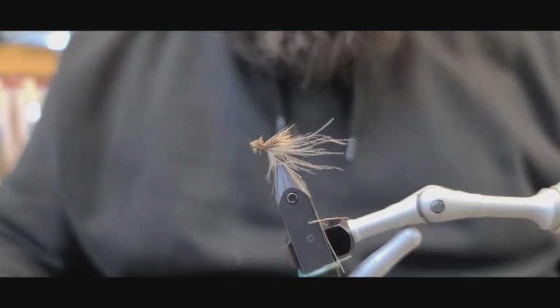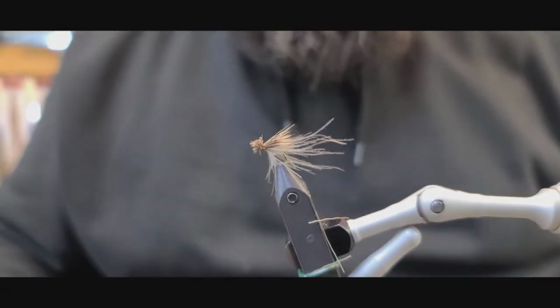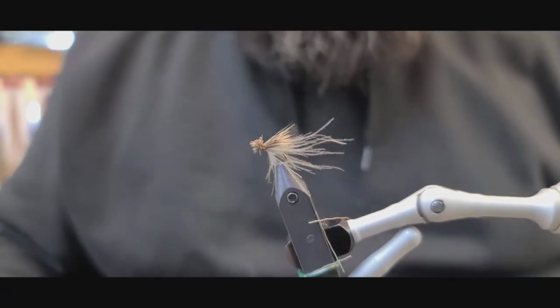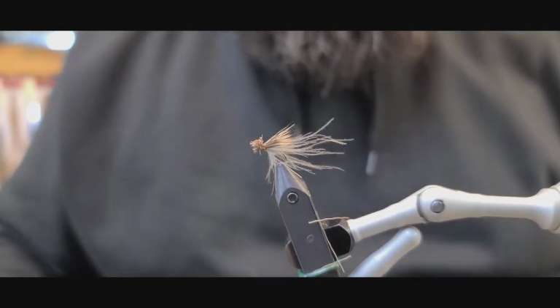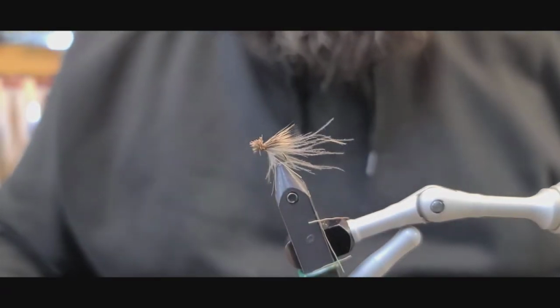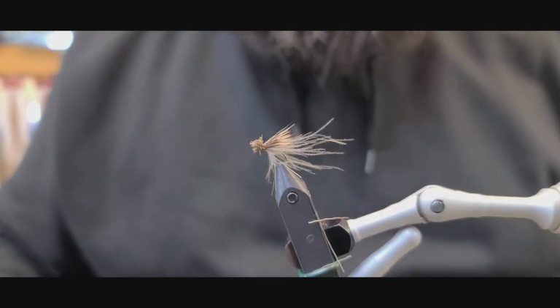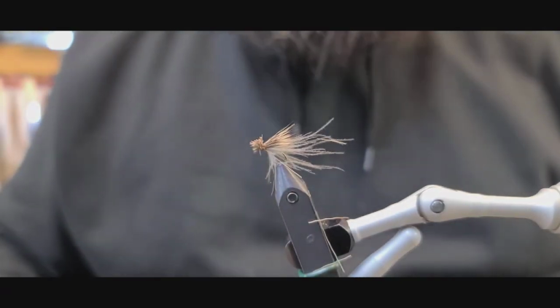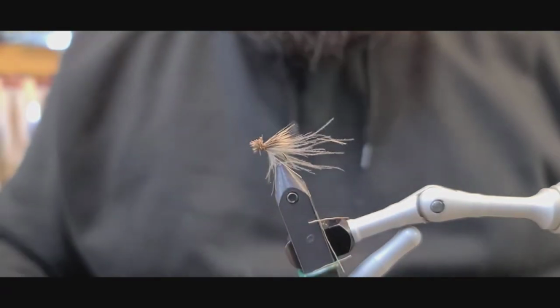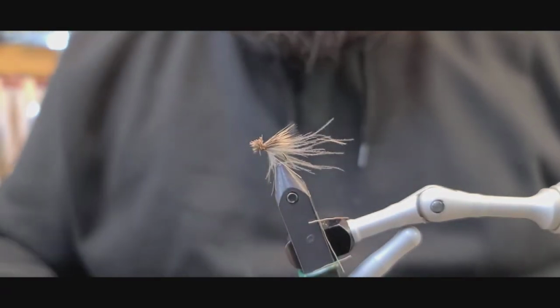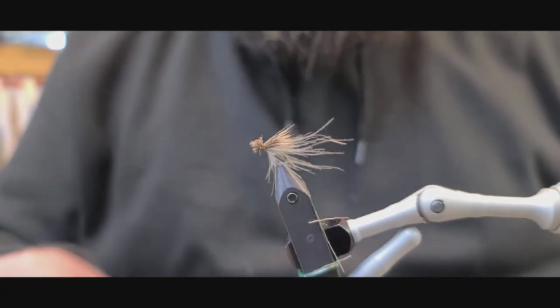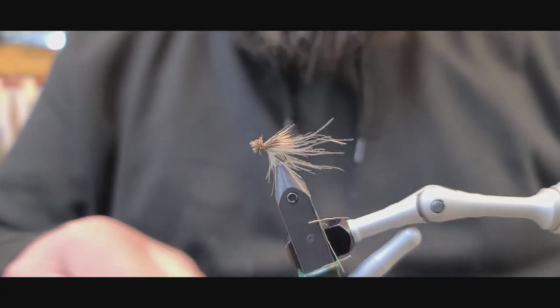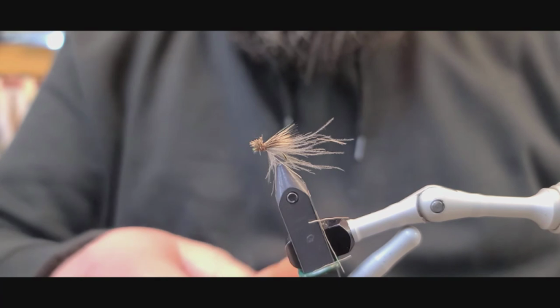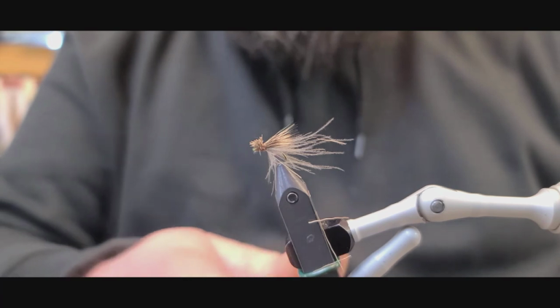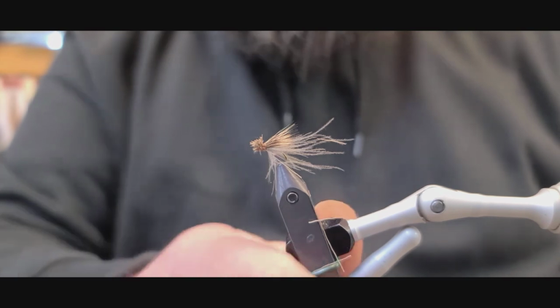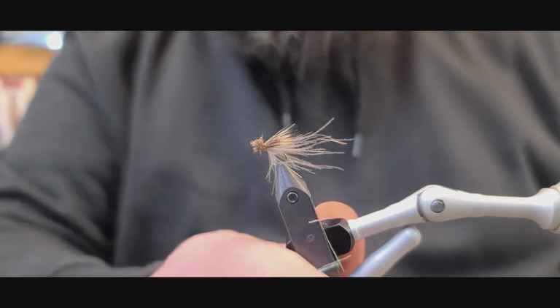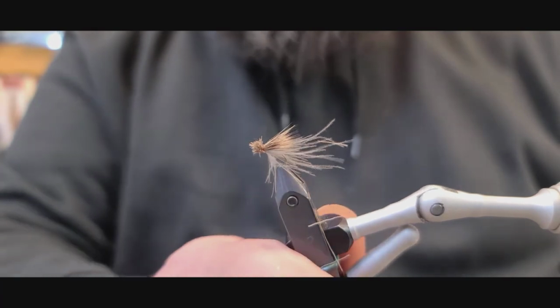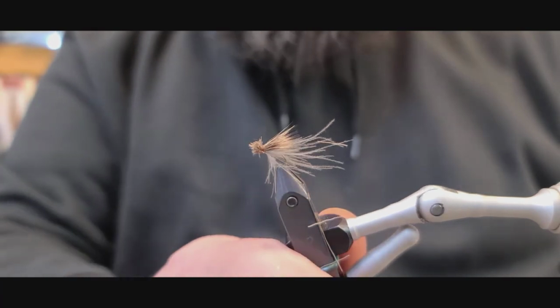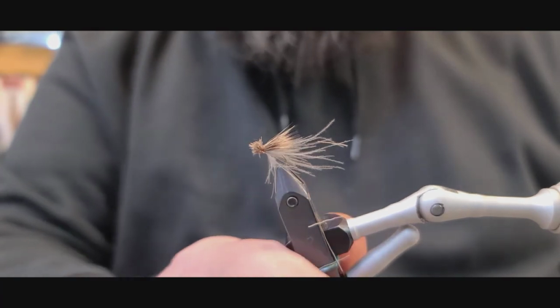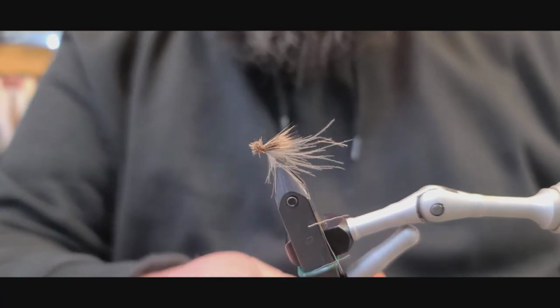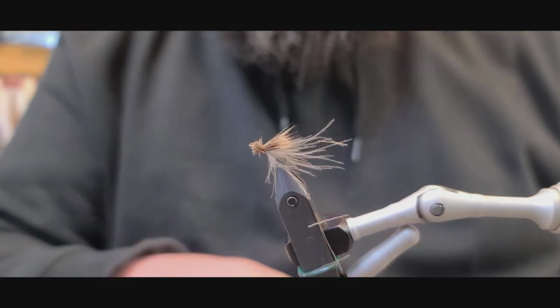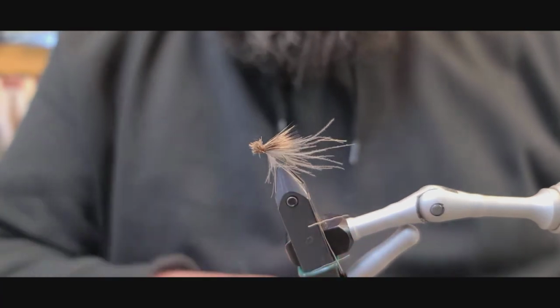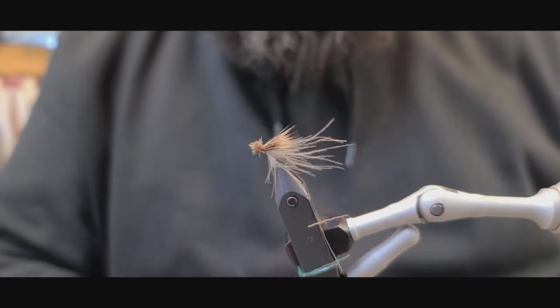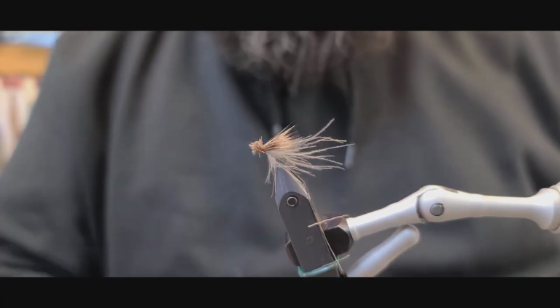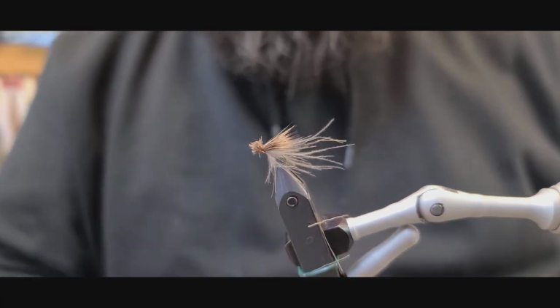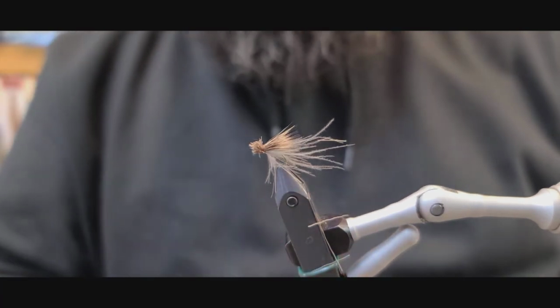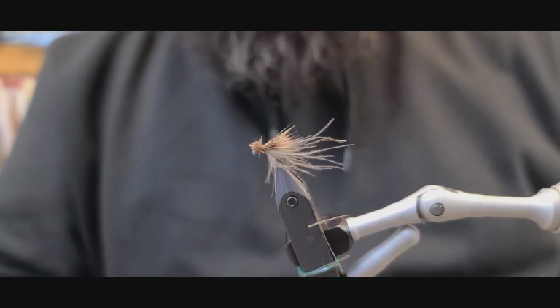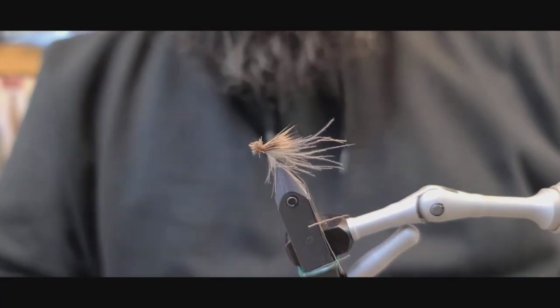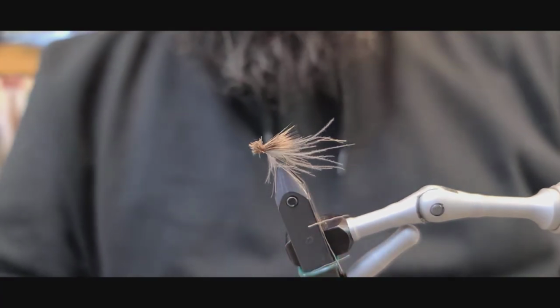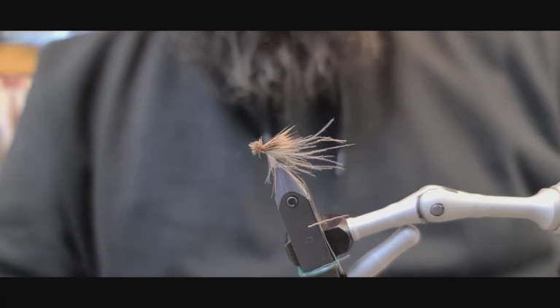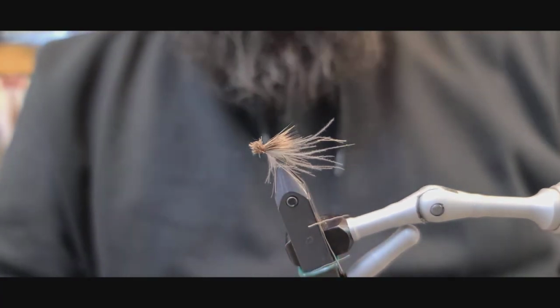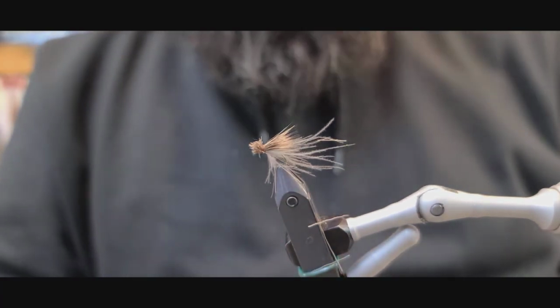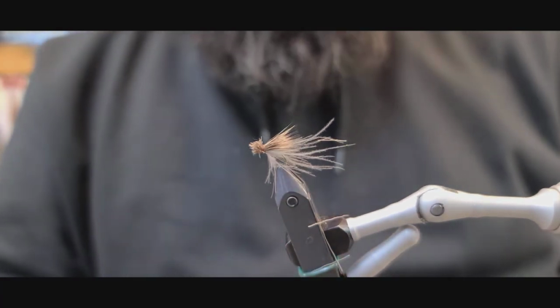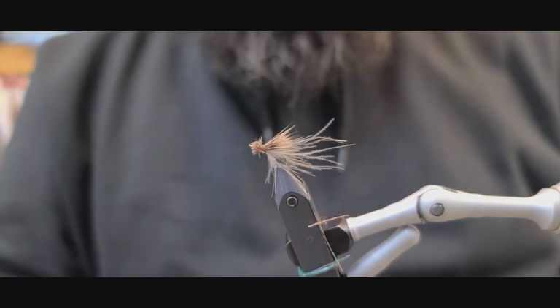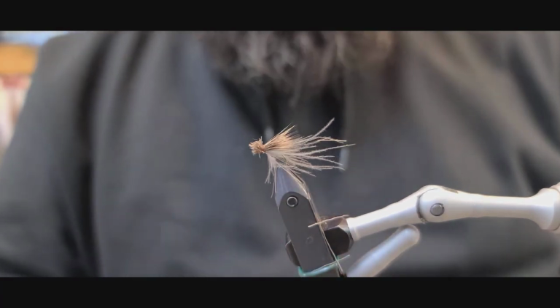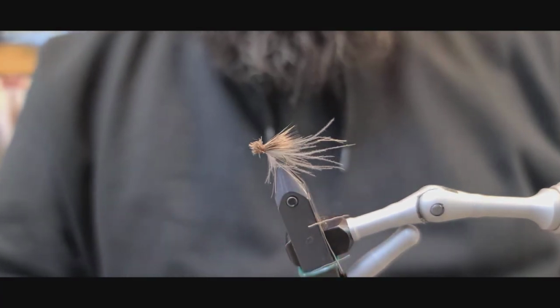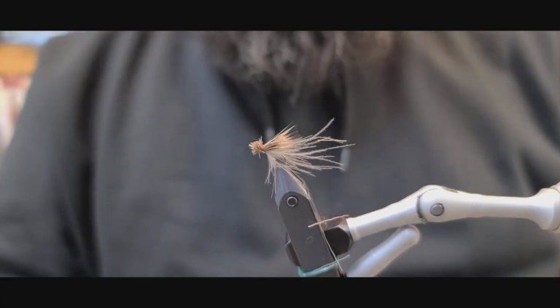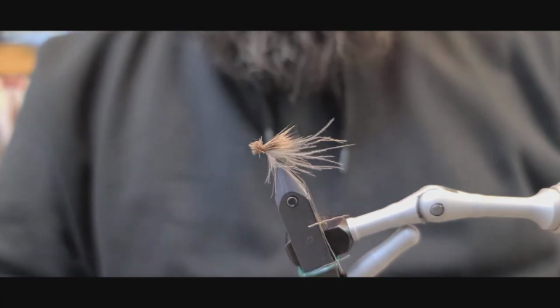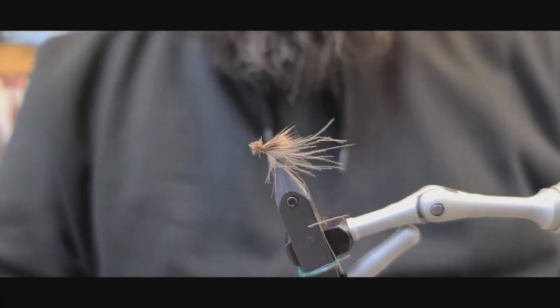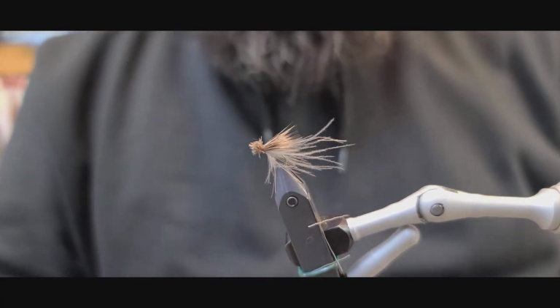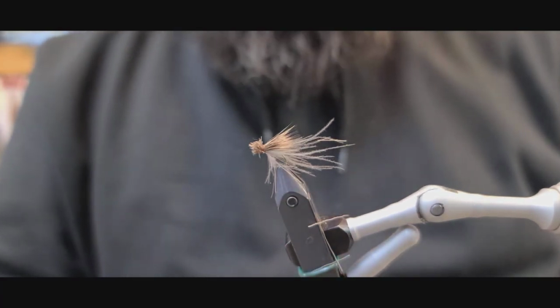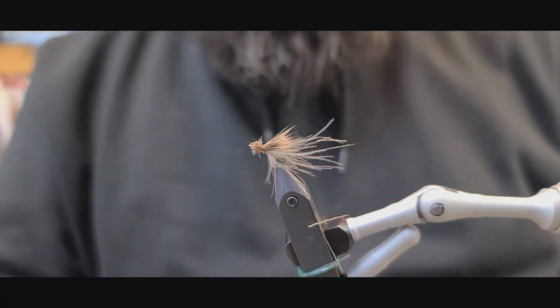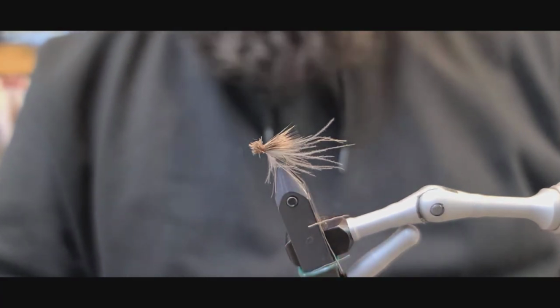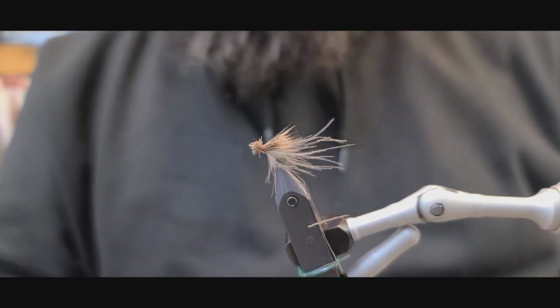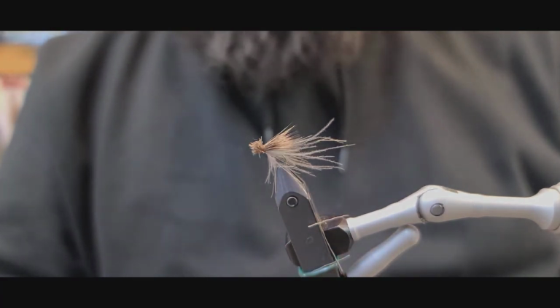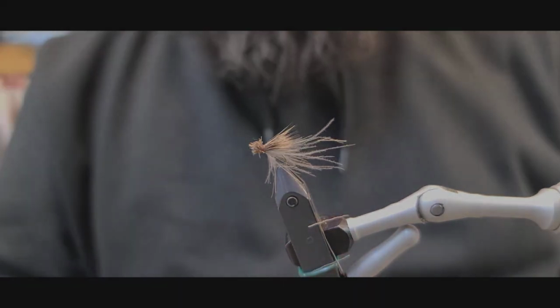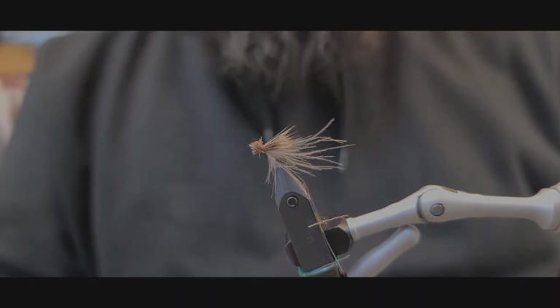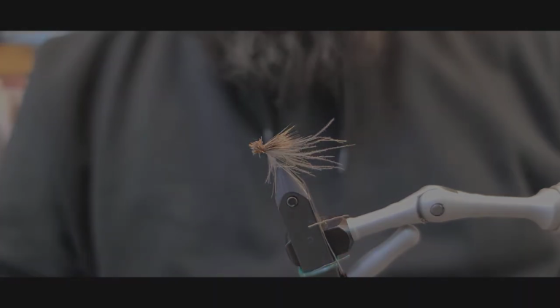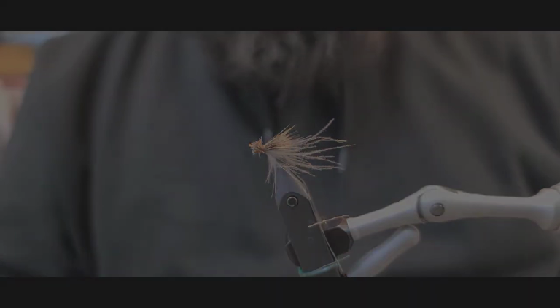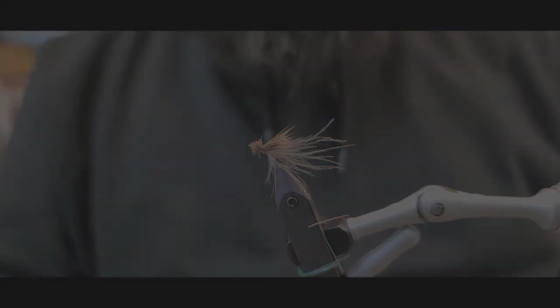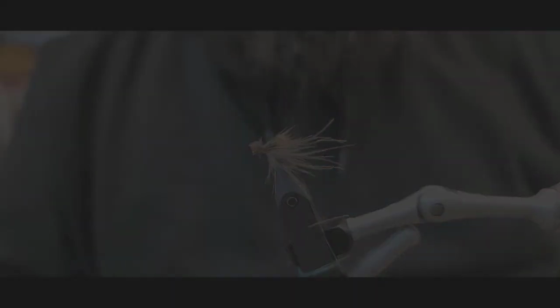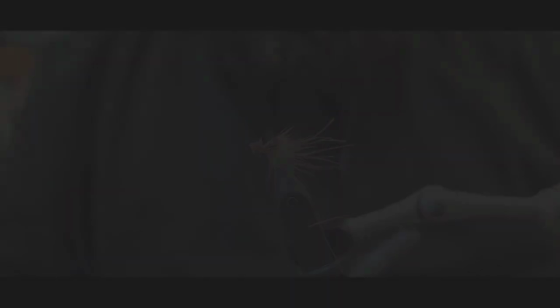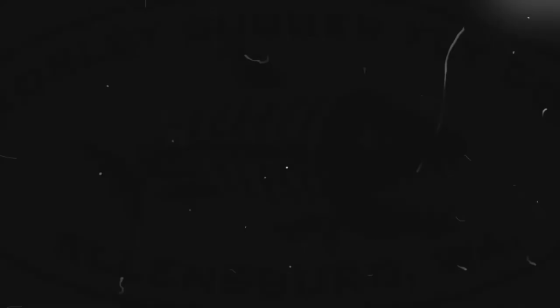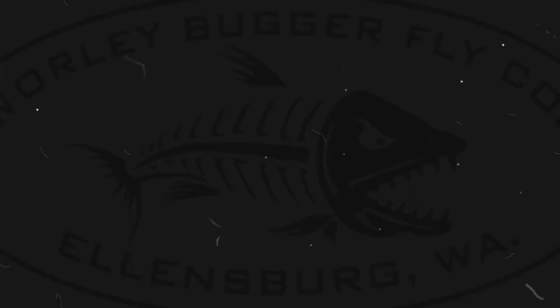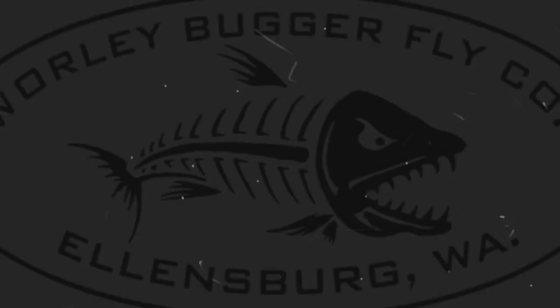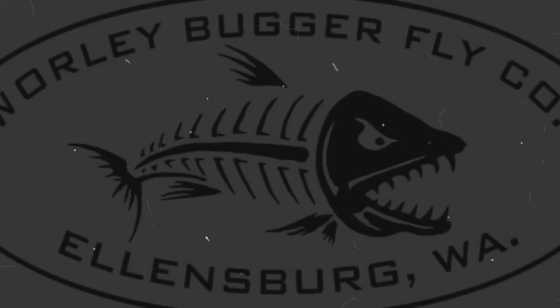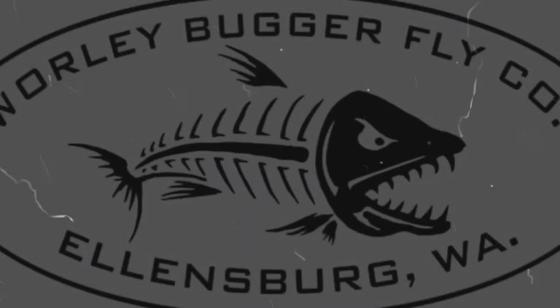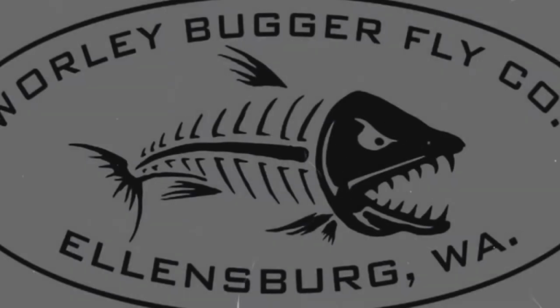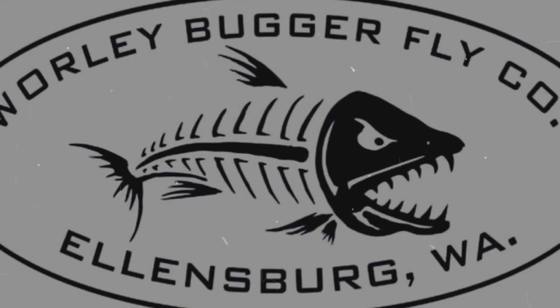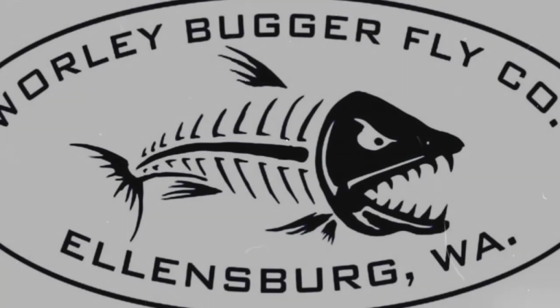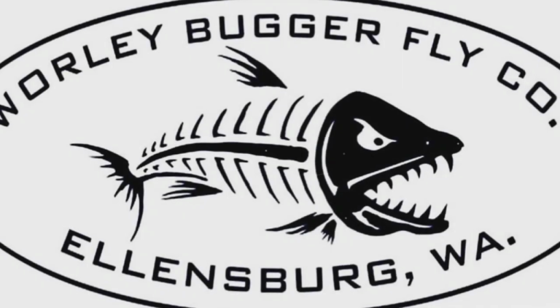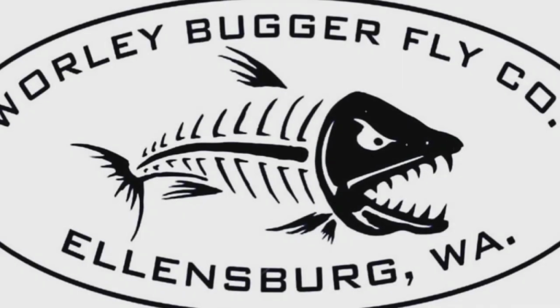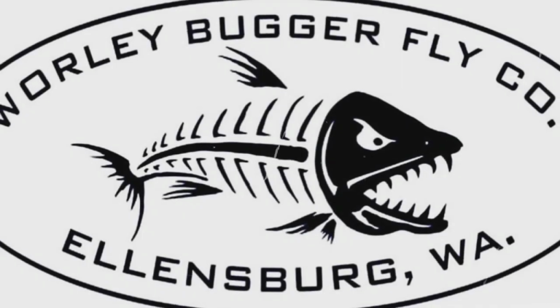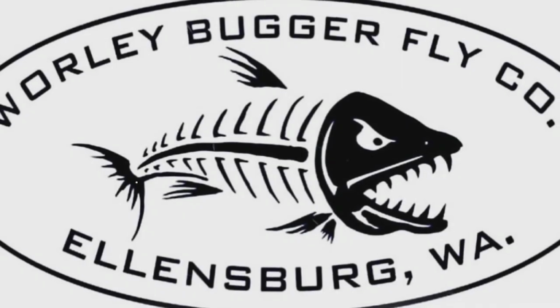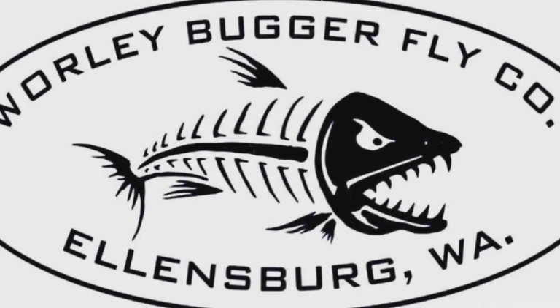All right, there you have it — CDC deer hair caddis emerger.